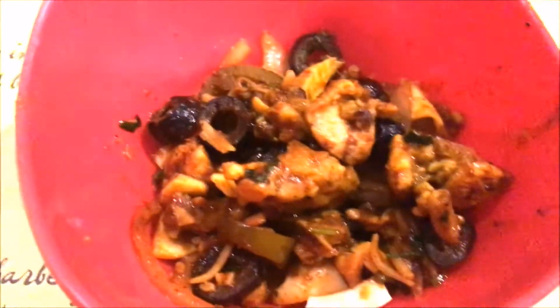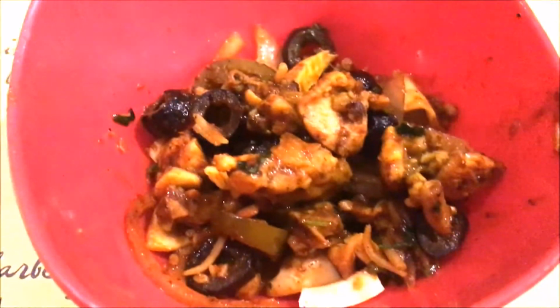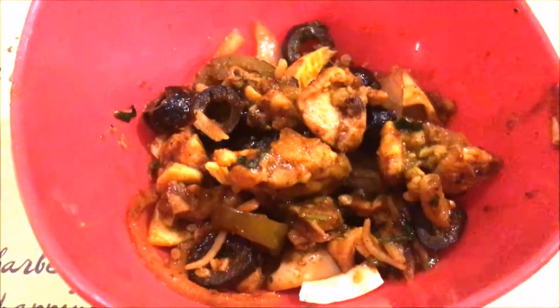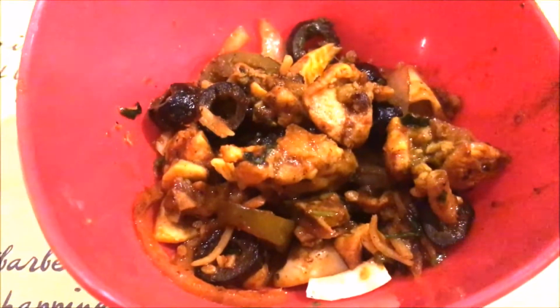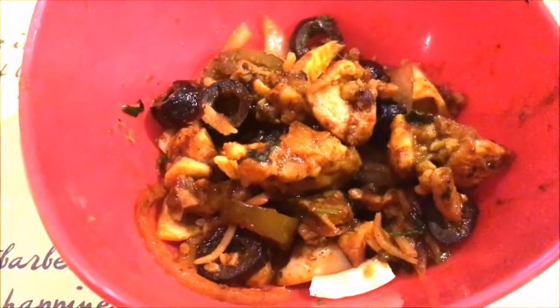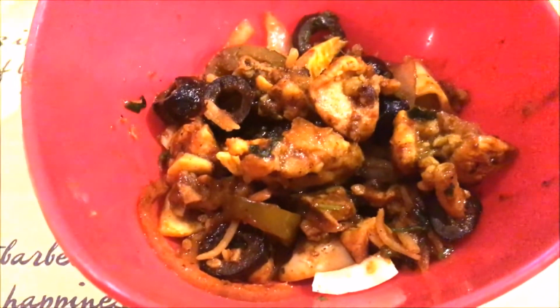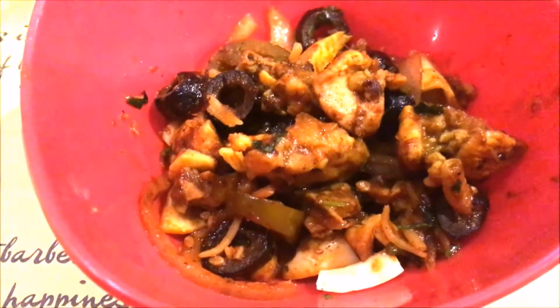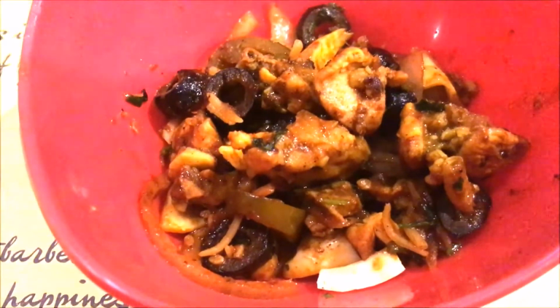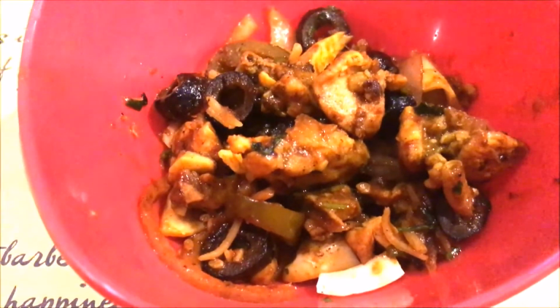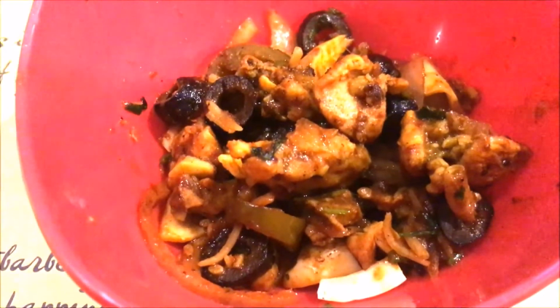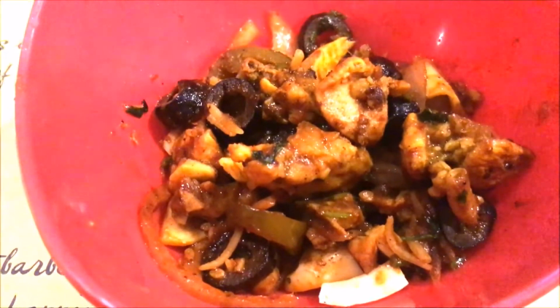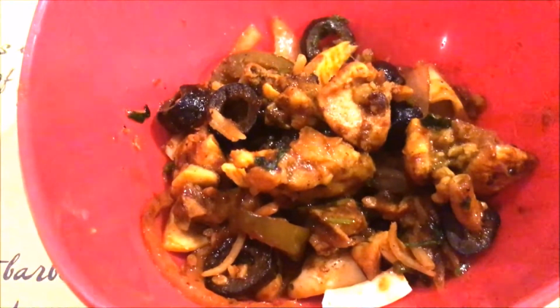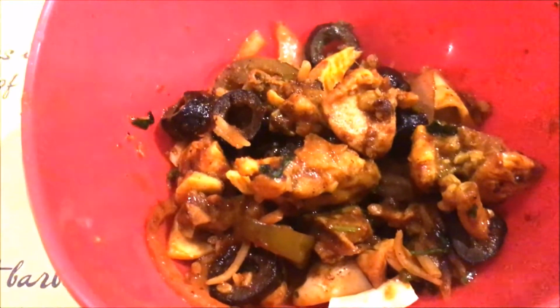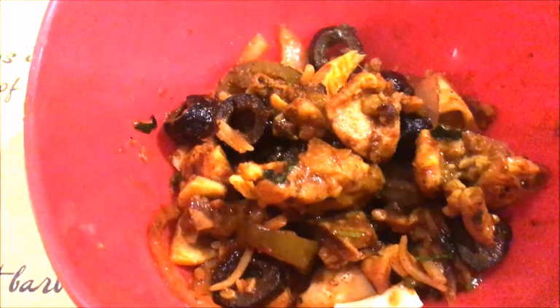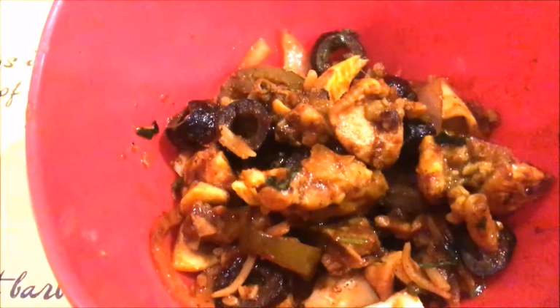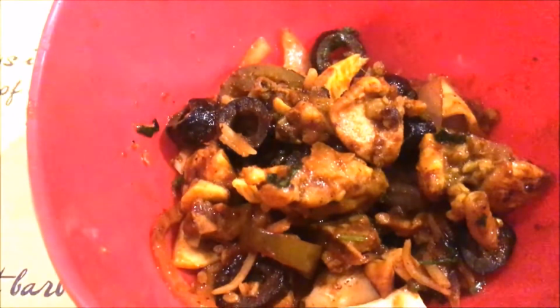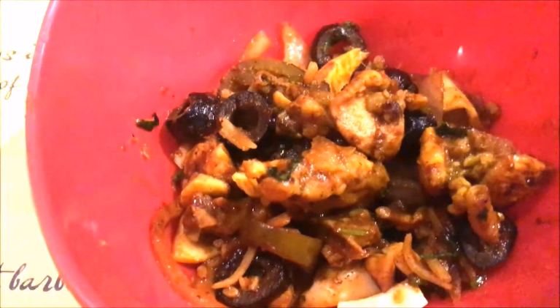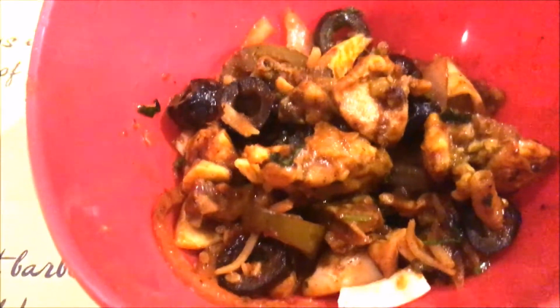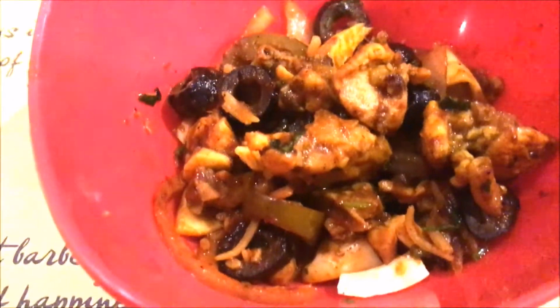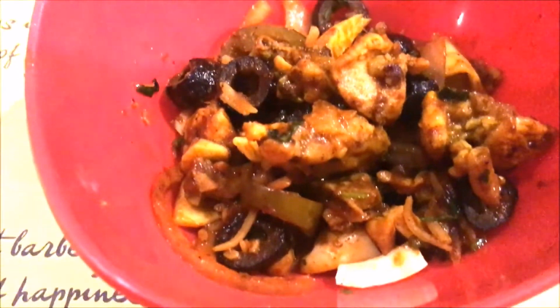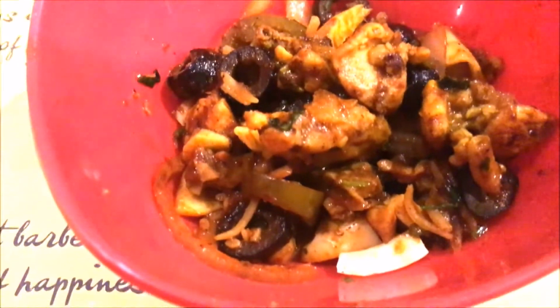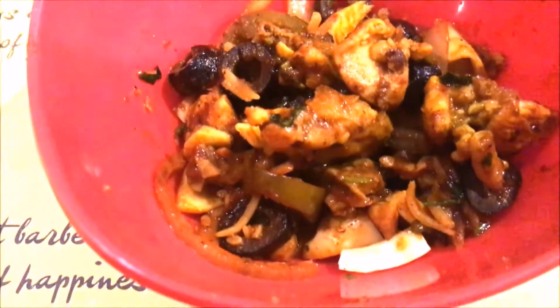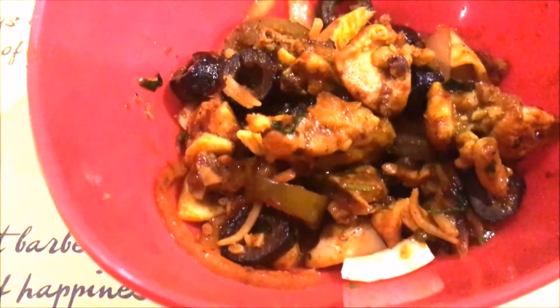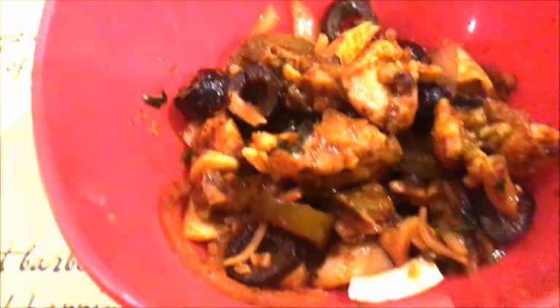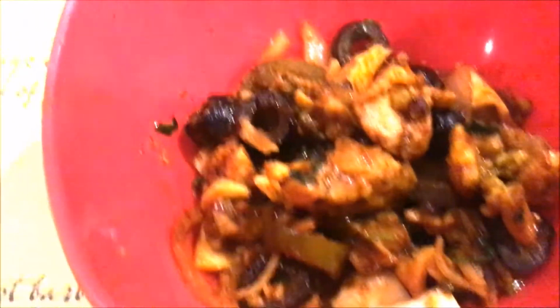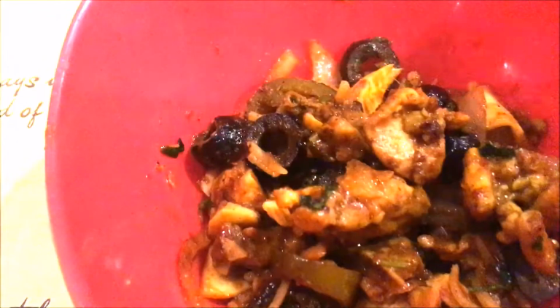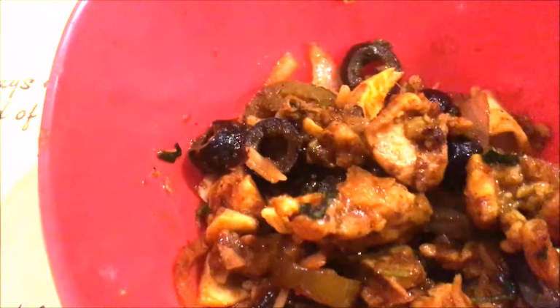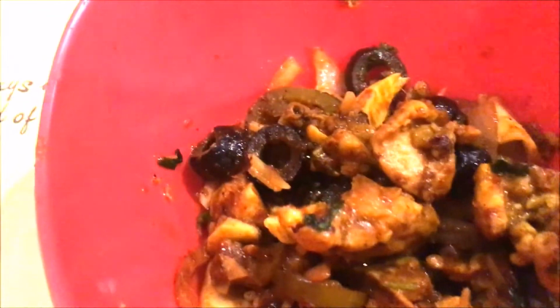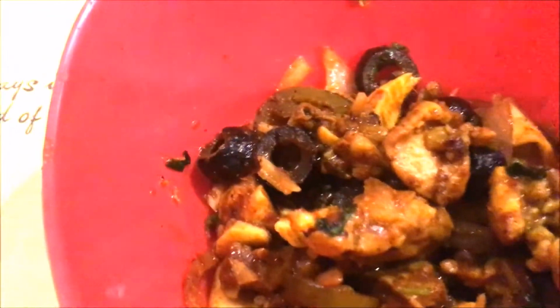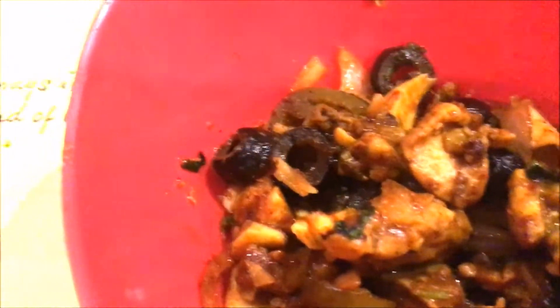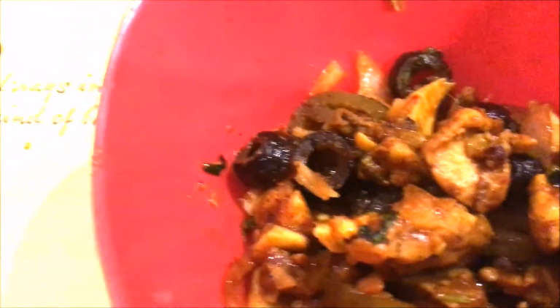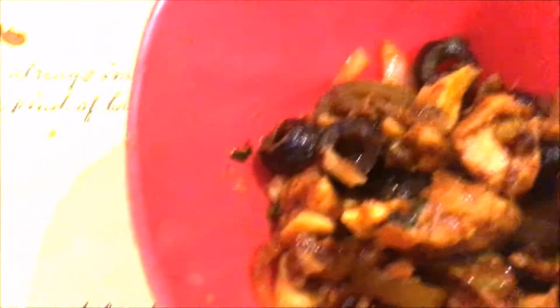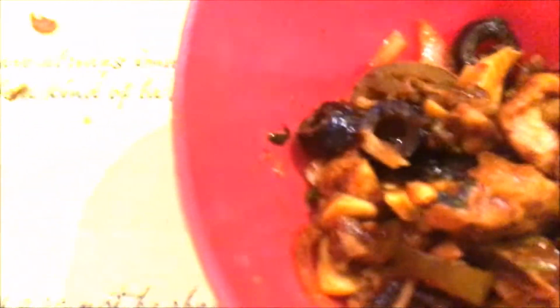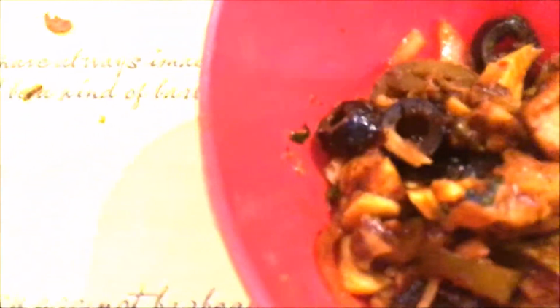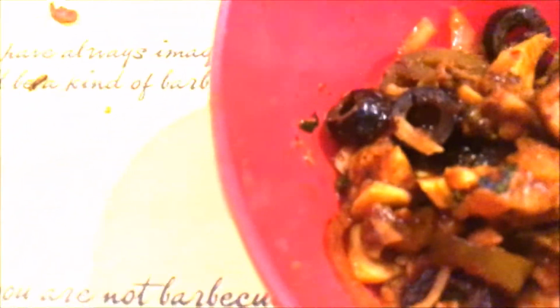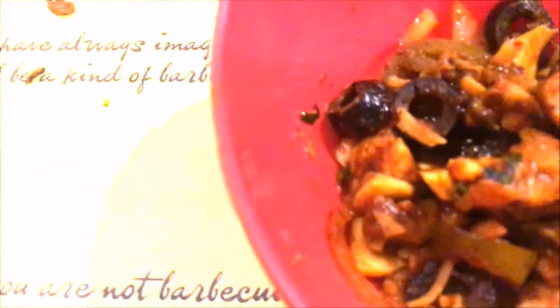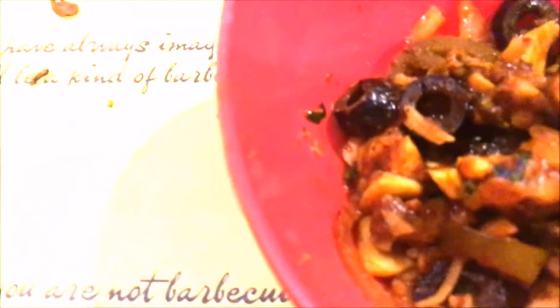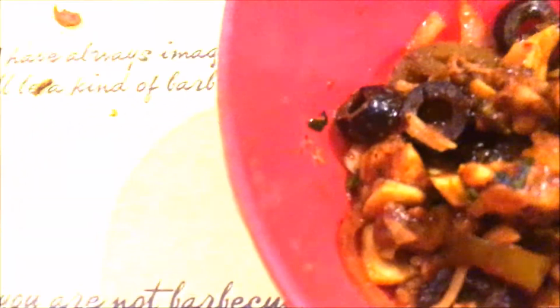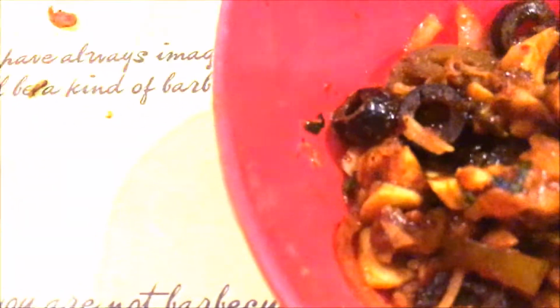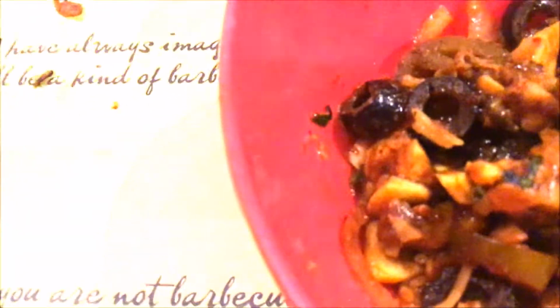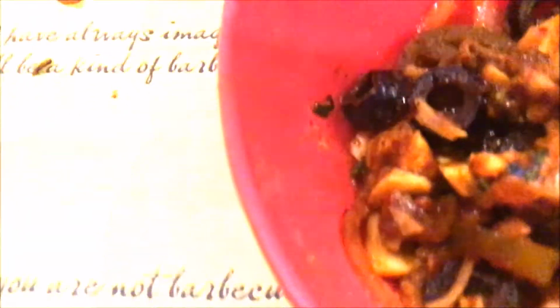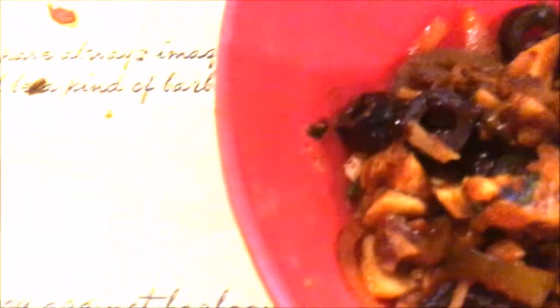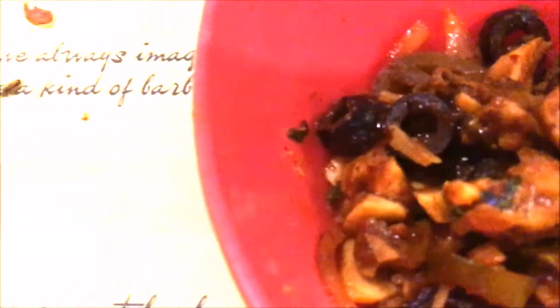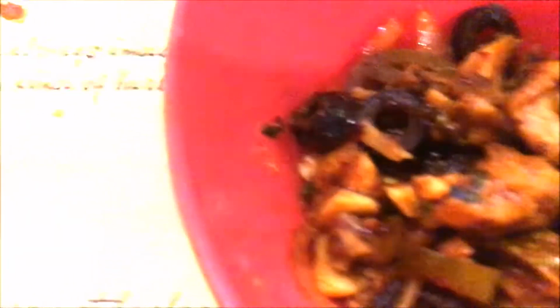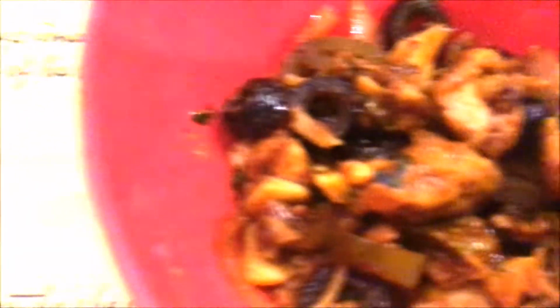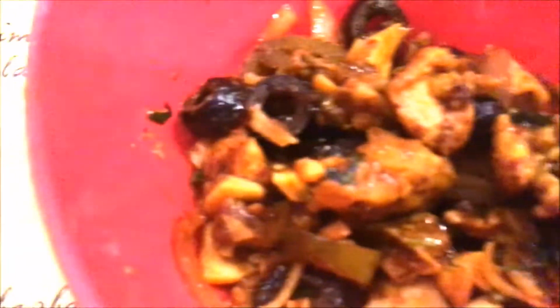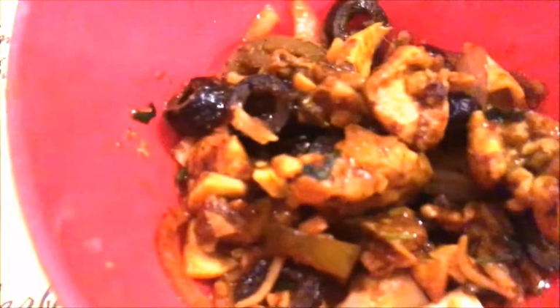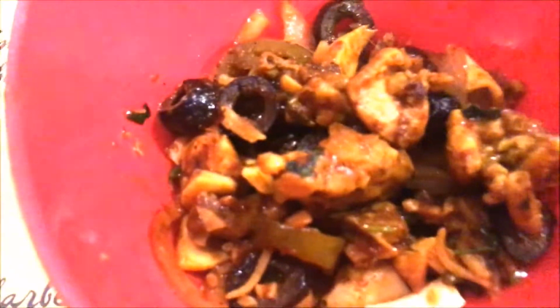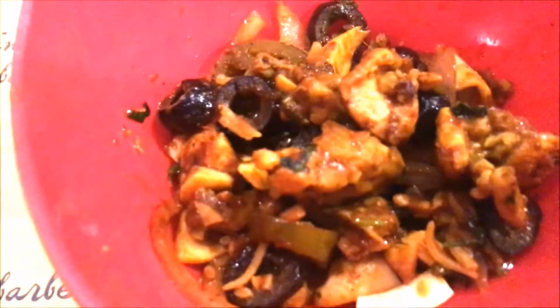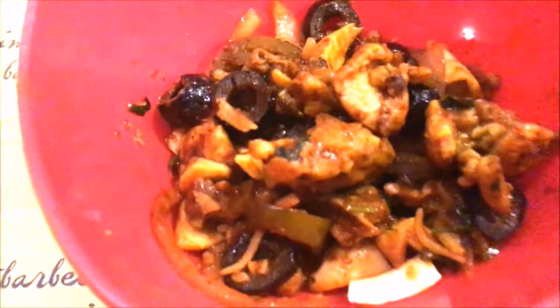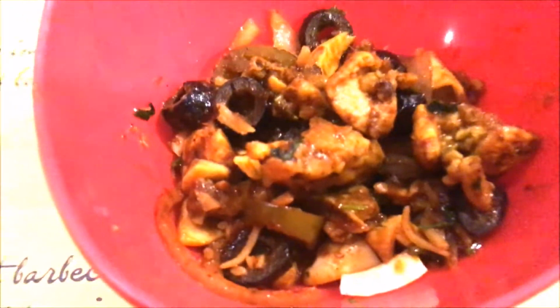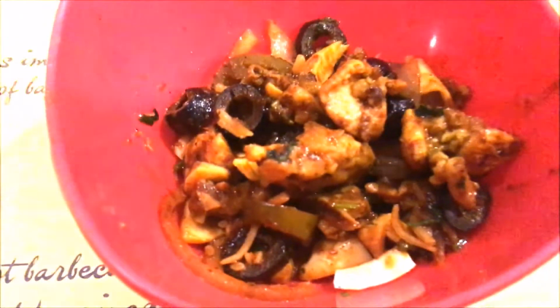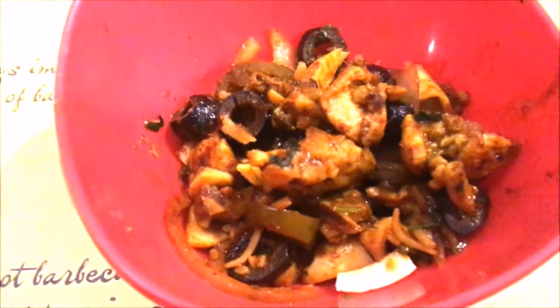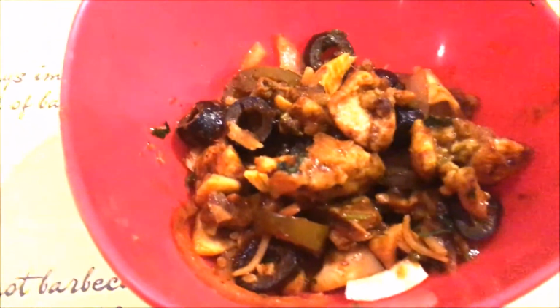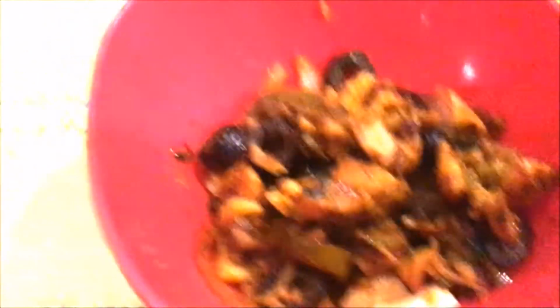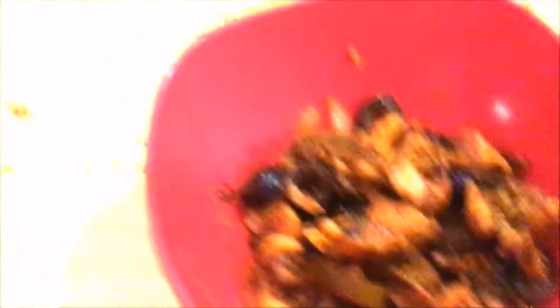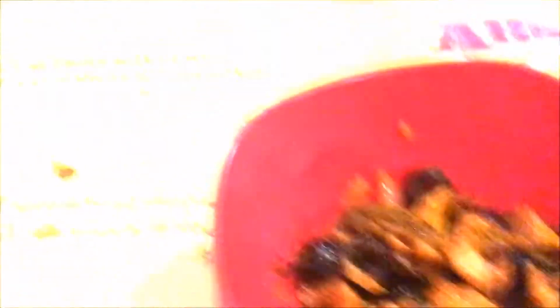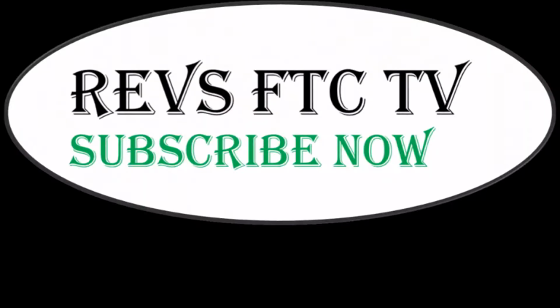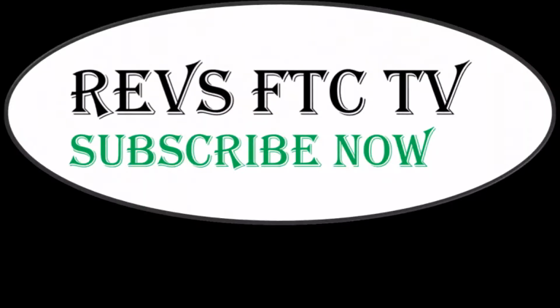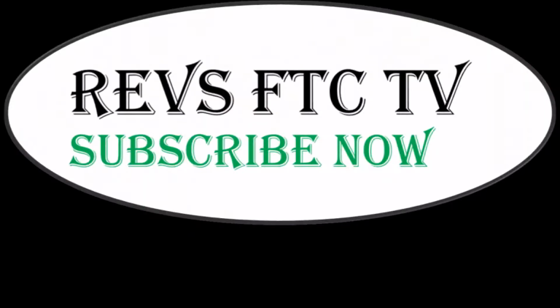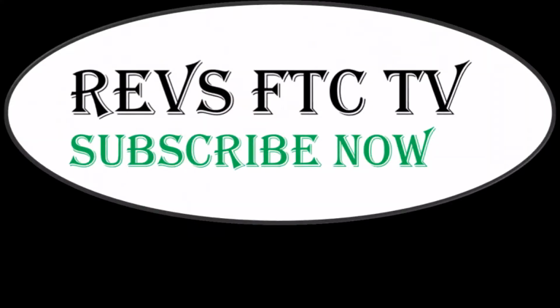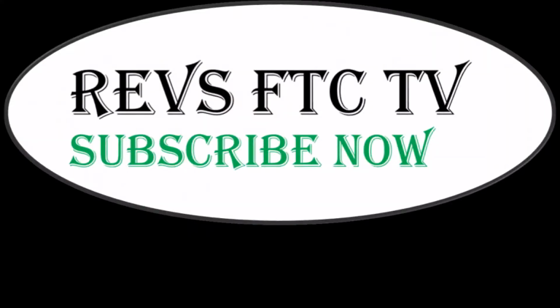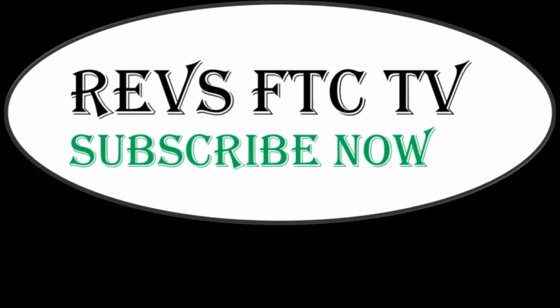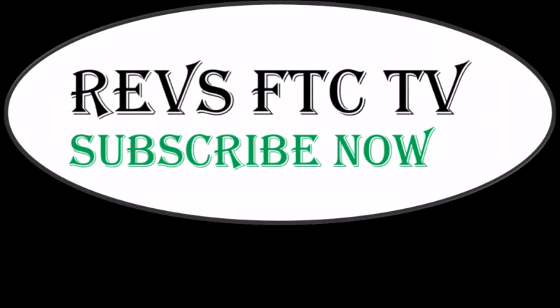If you like this video, please subscribe to my channel and click on the bell button to get the notifications. Thank you. Bye.